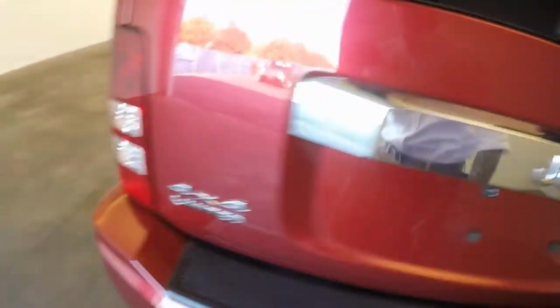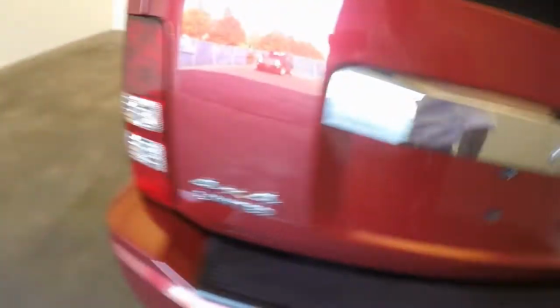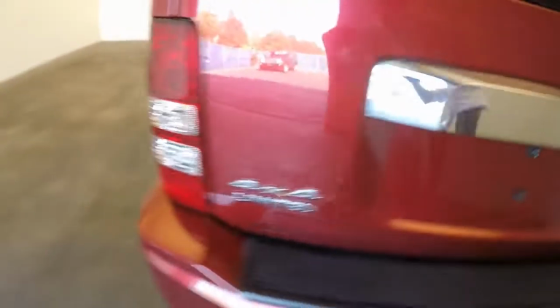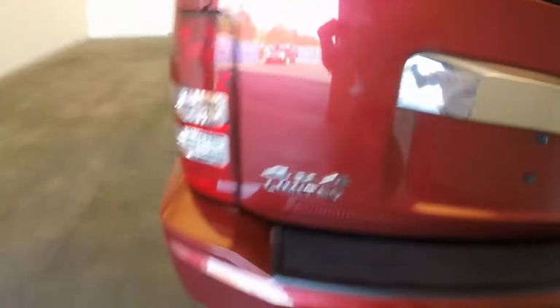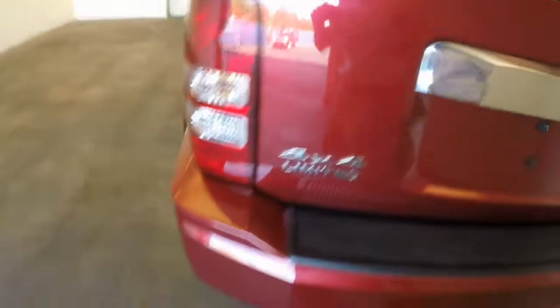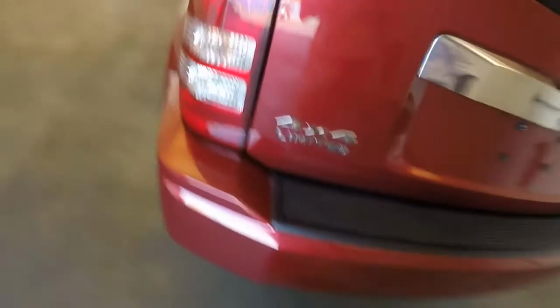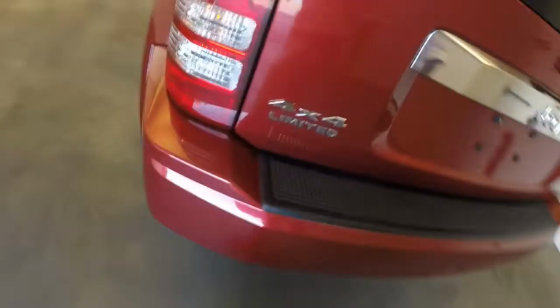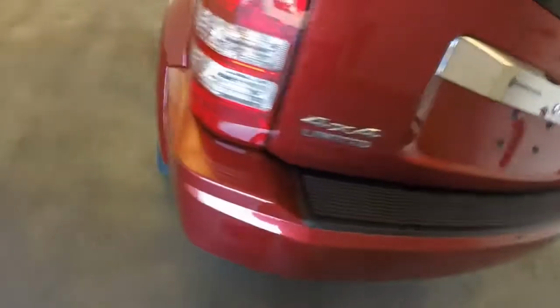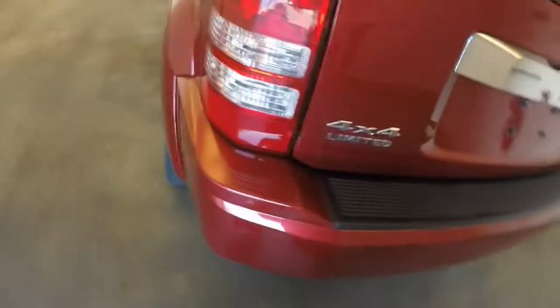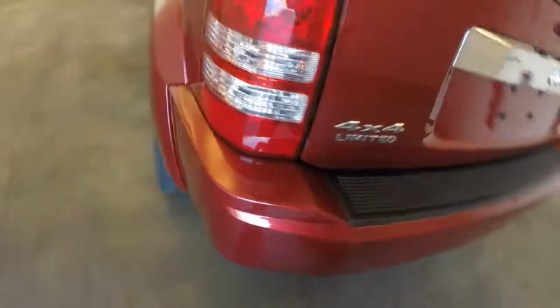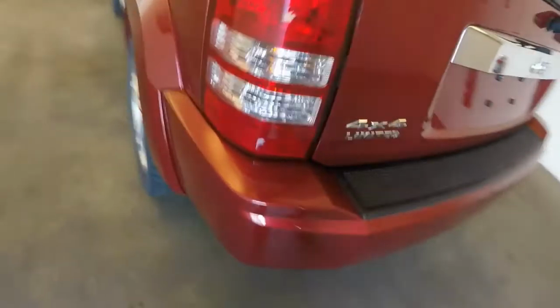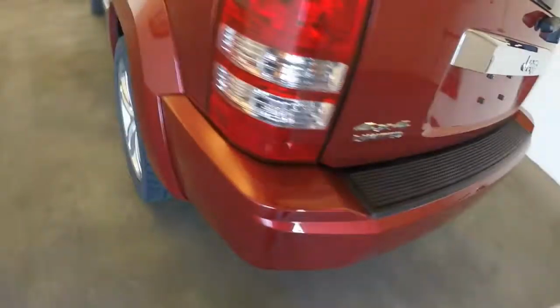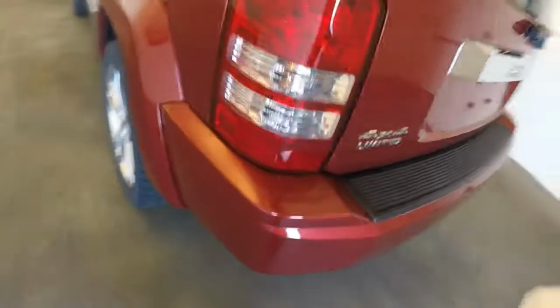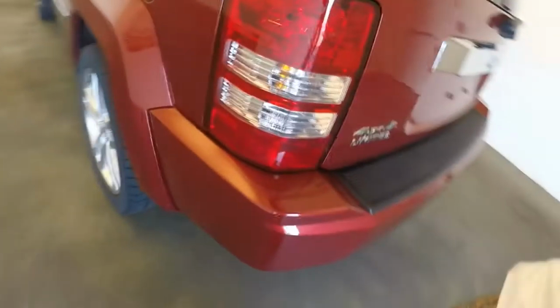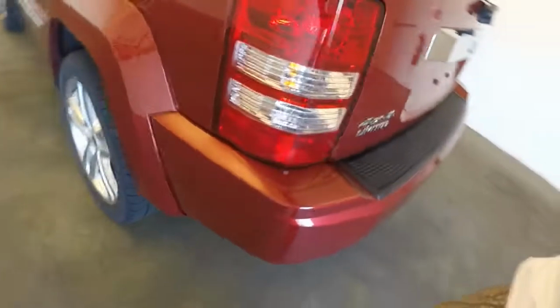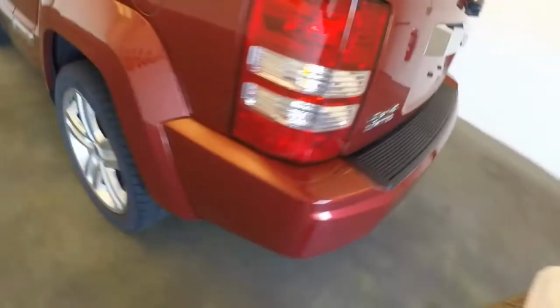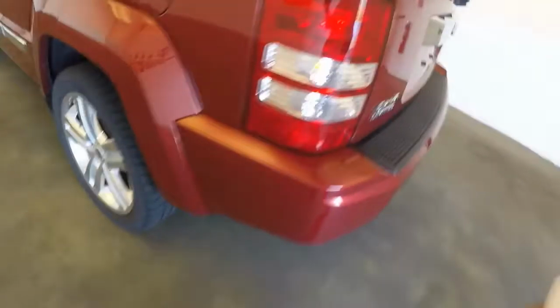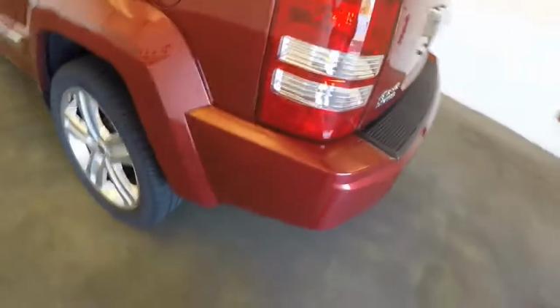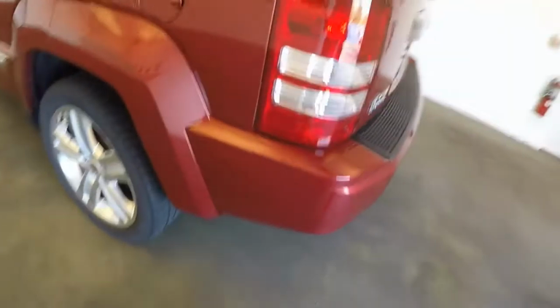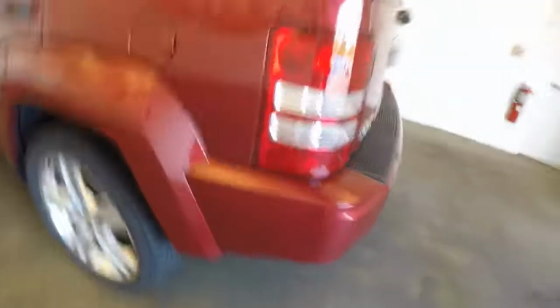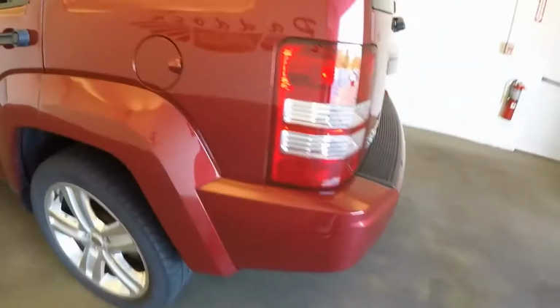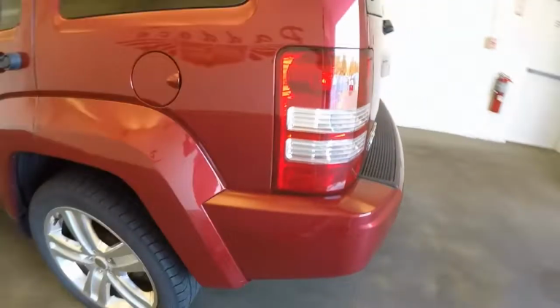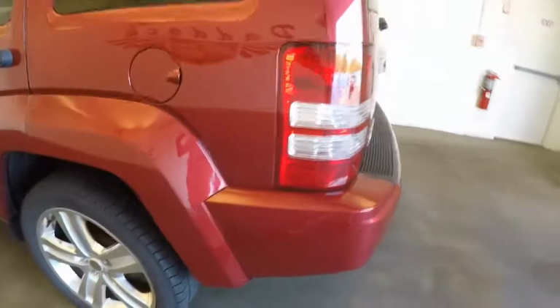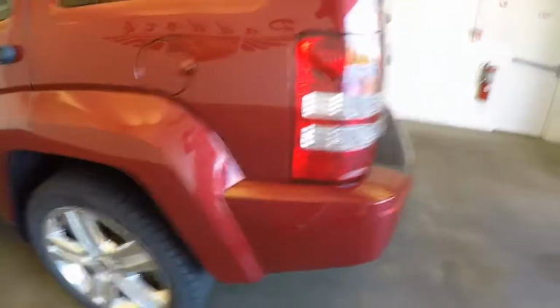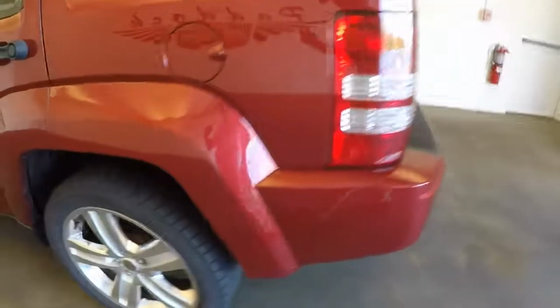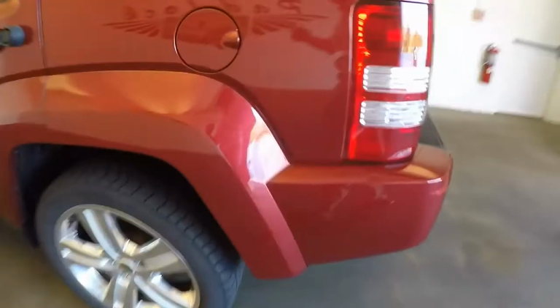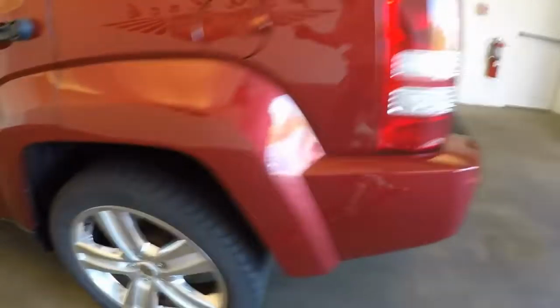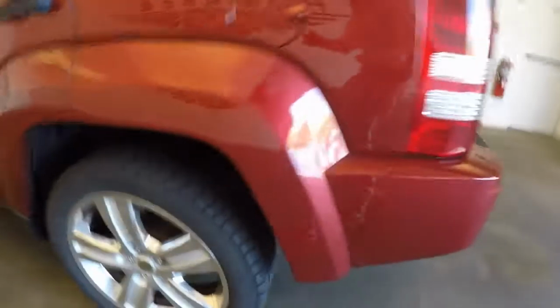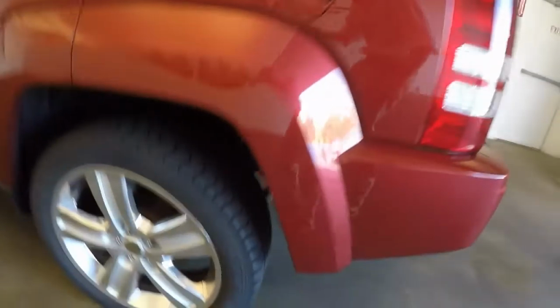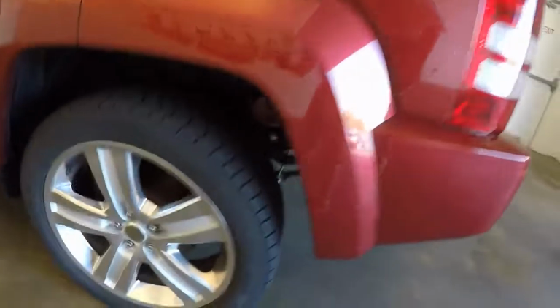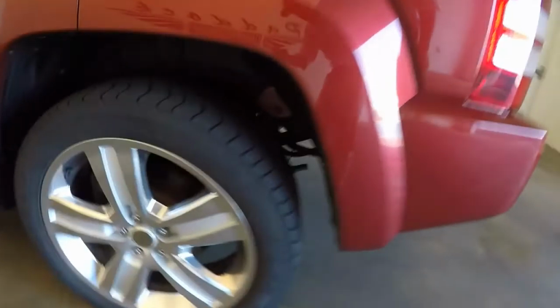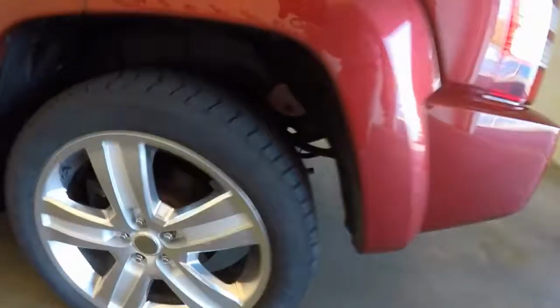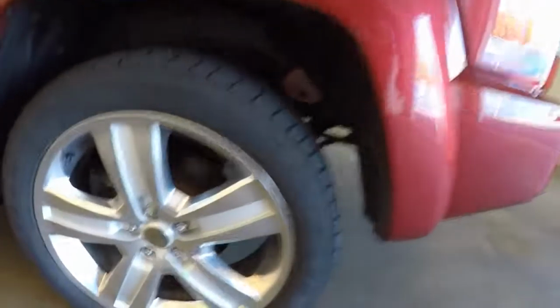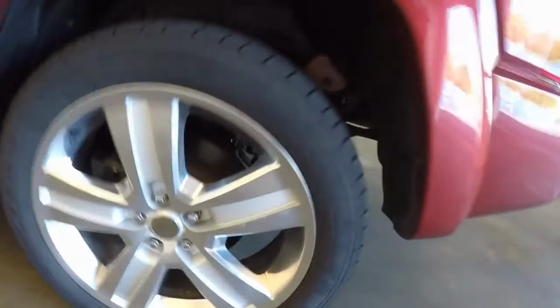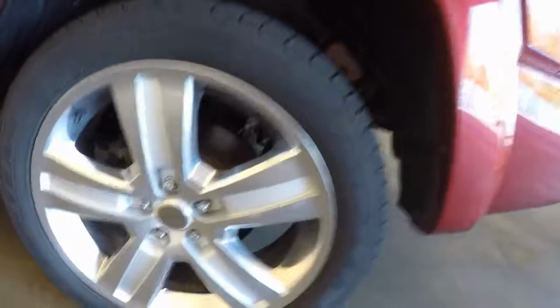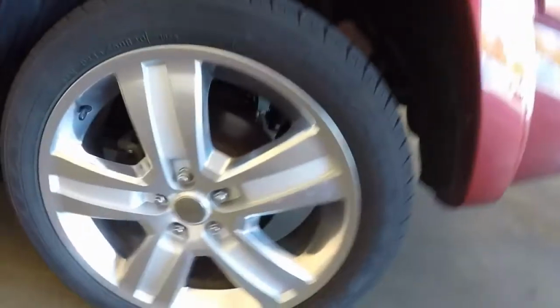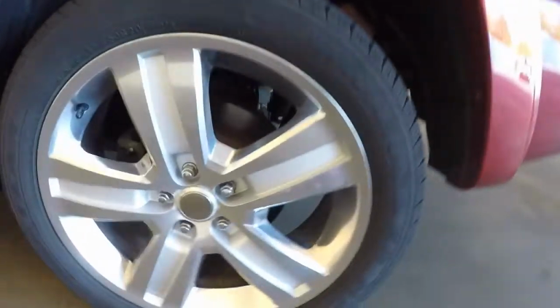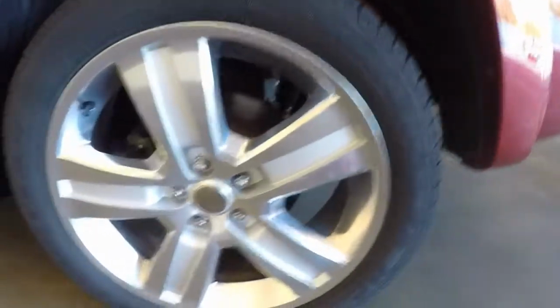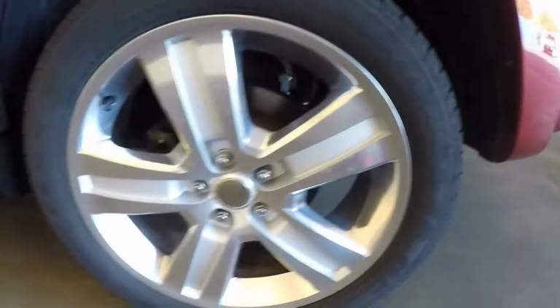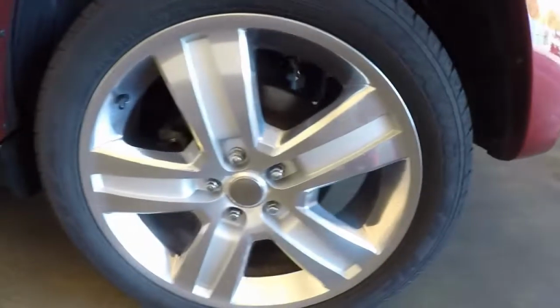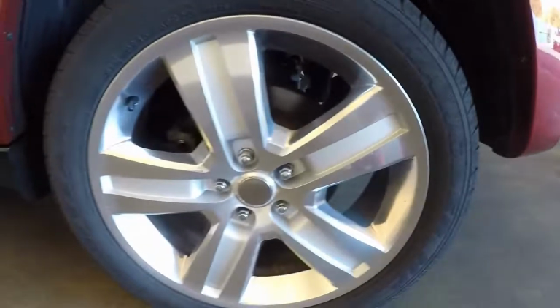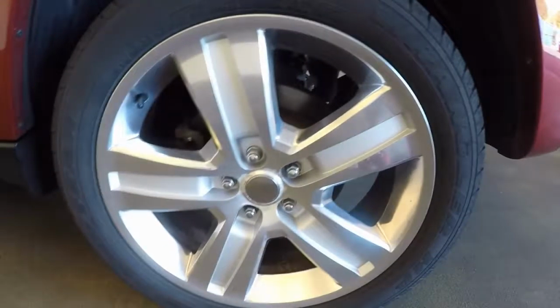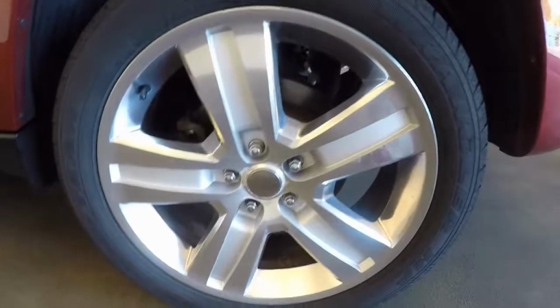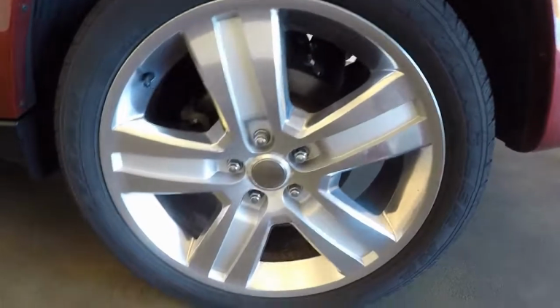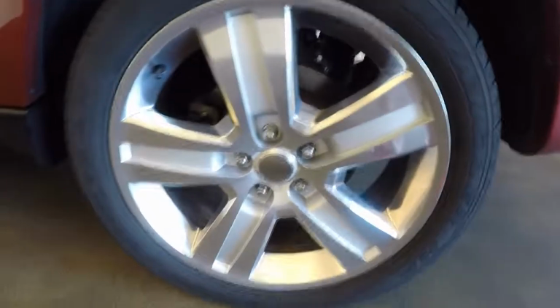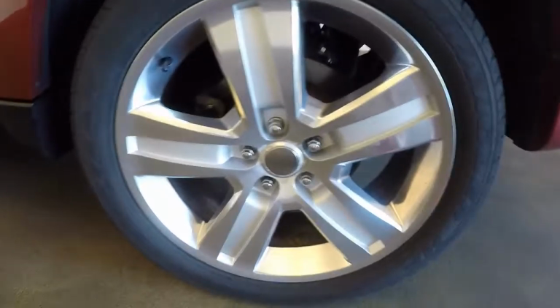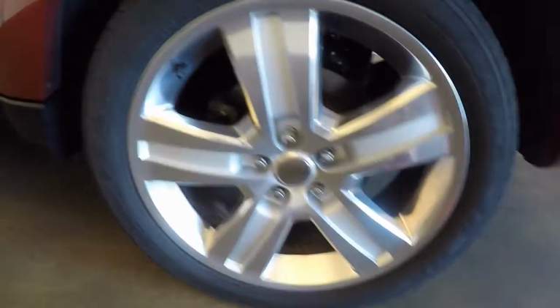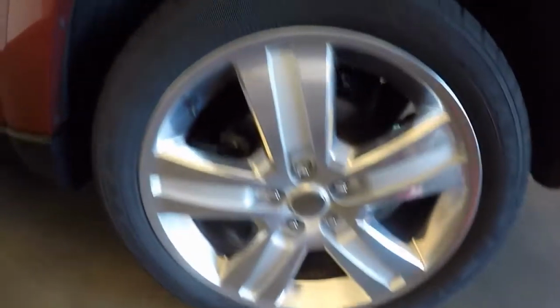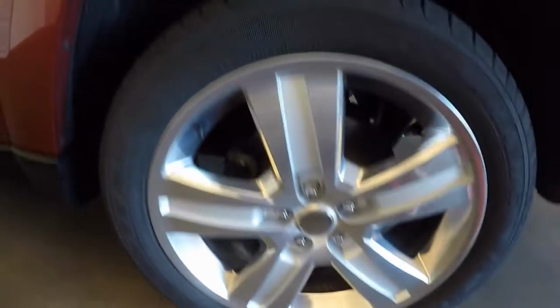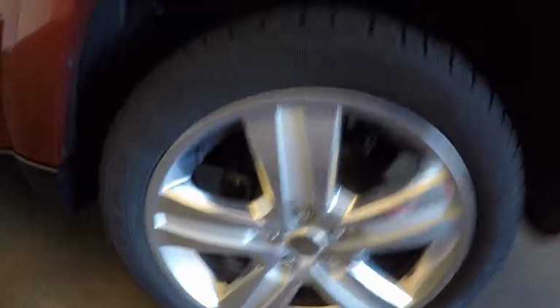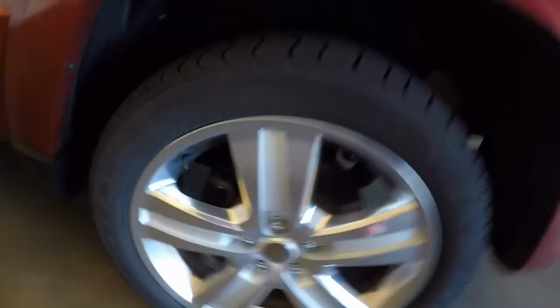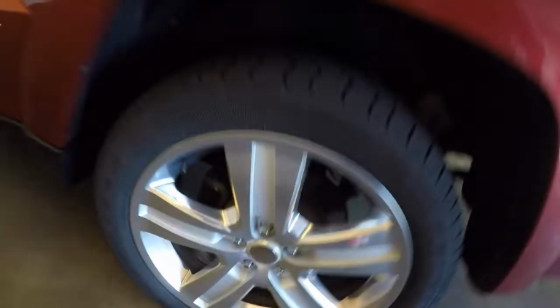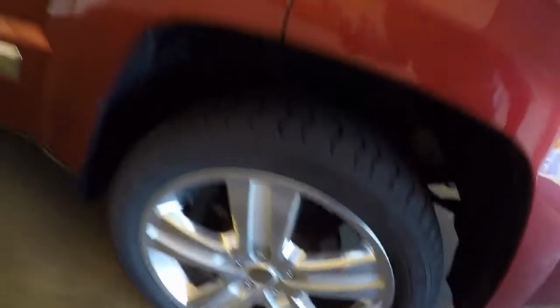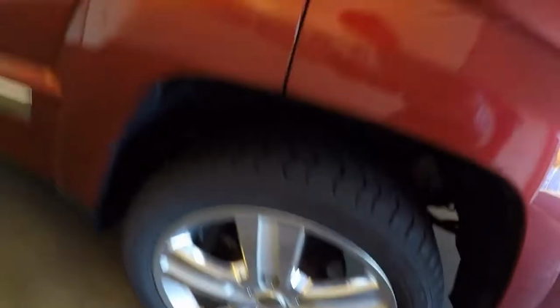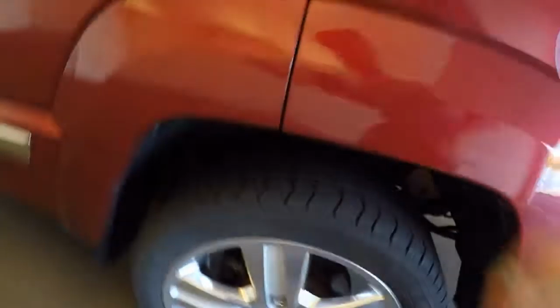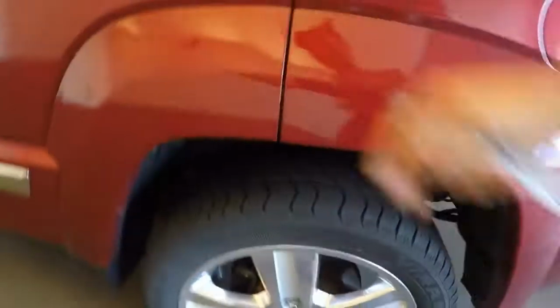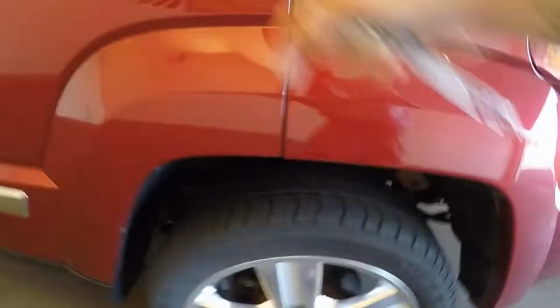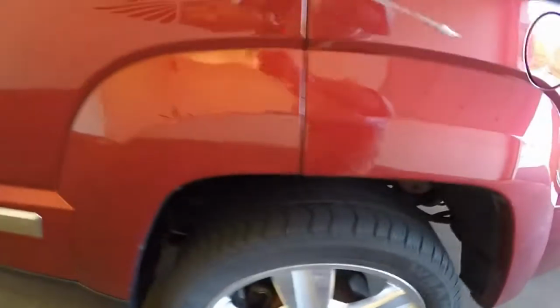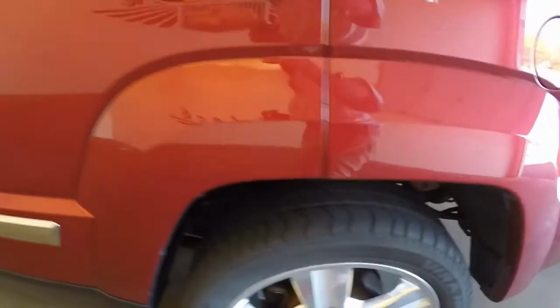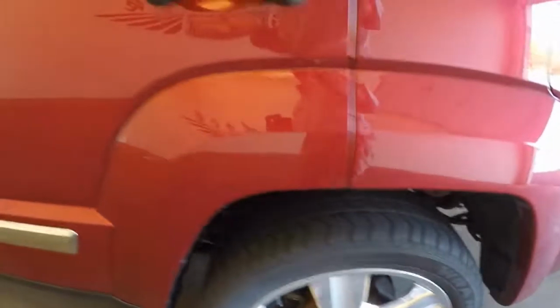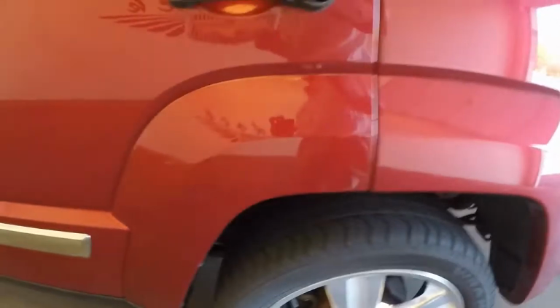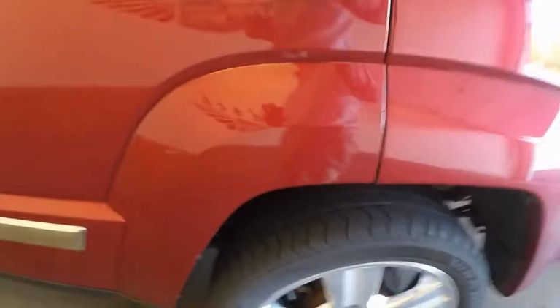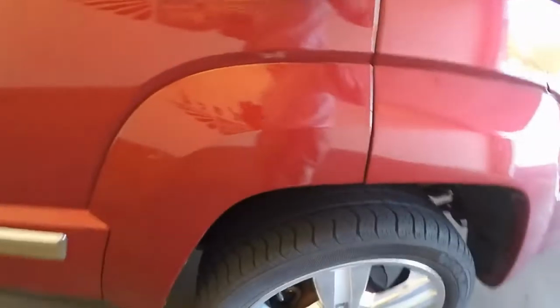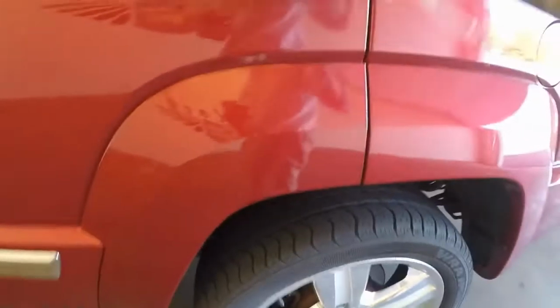It's got the Infinity sound system. This is four by four, with nice alloy wheels and decent tires.